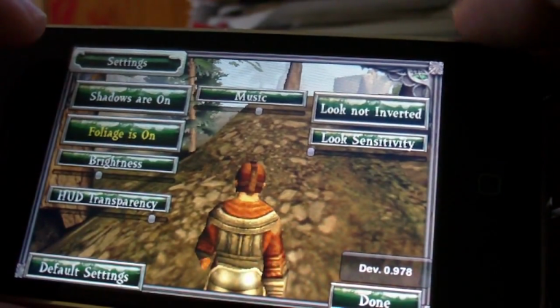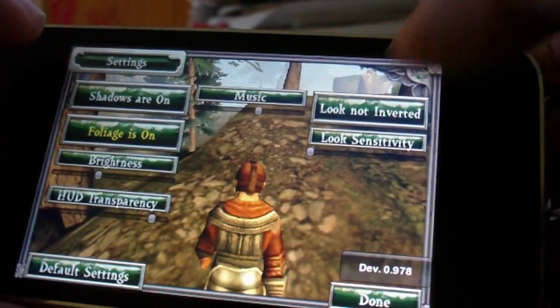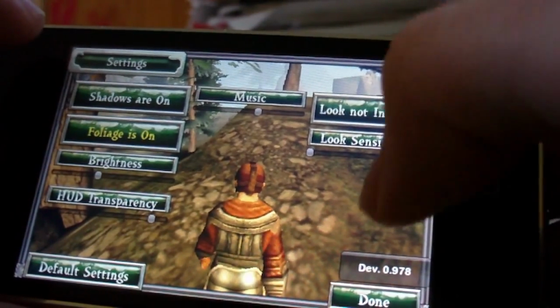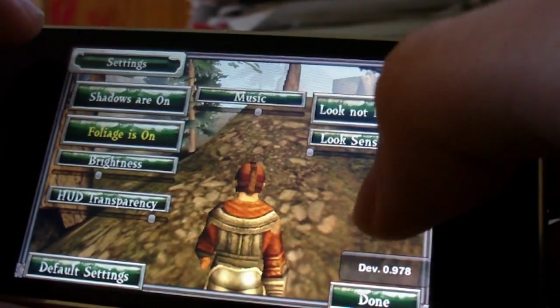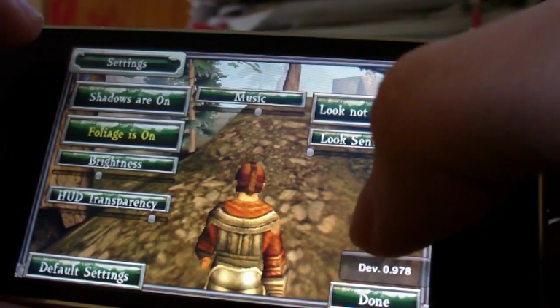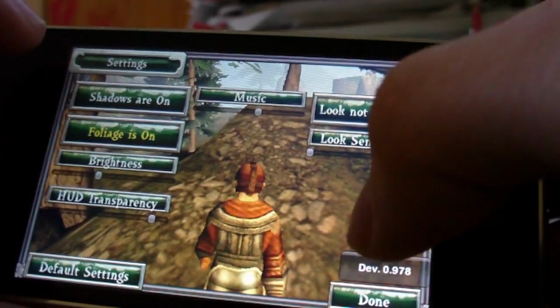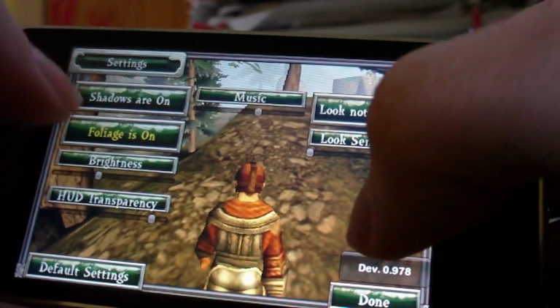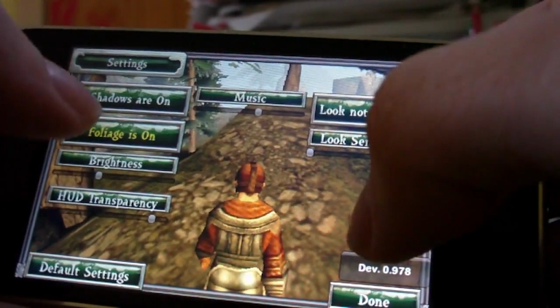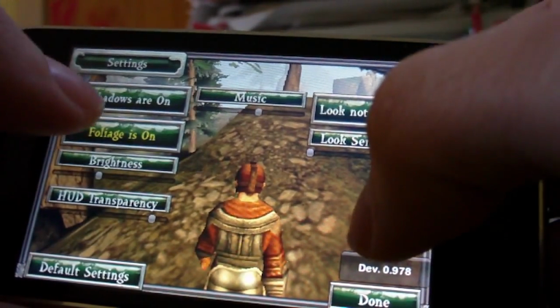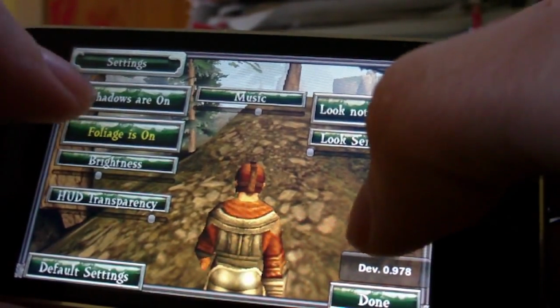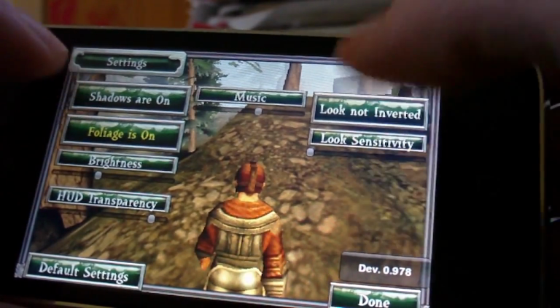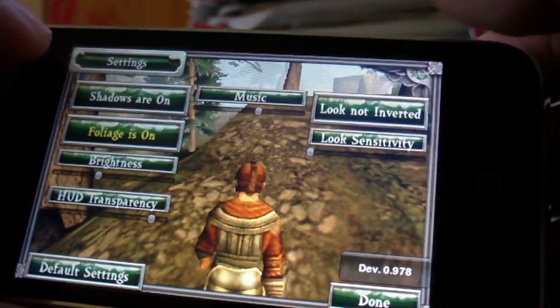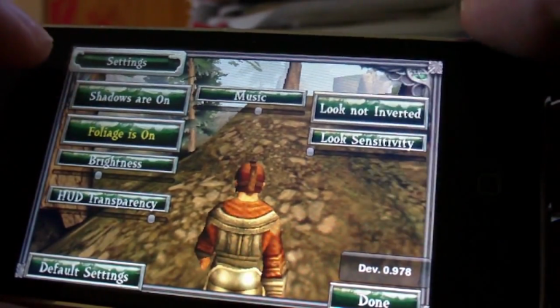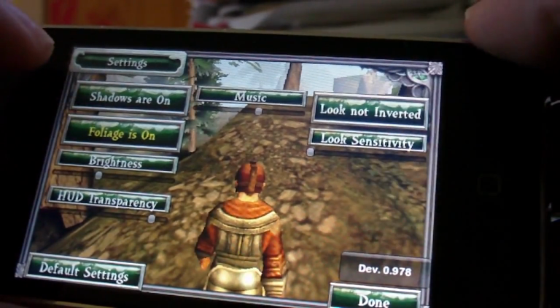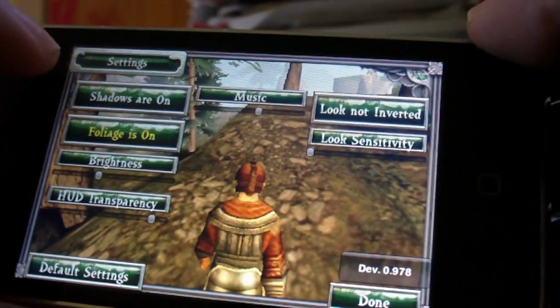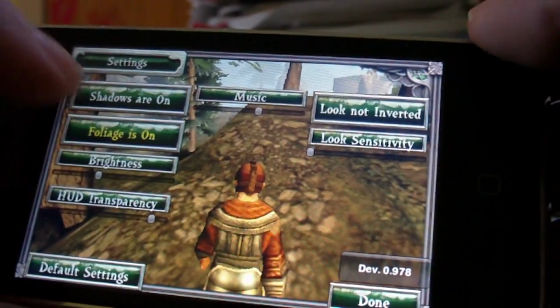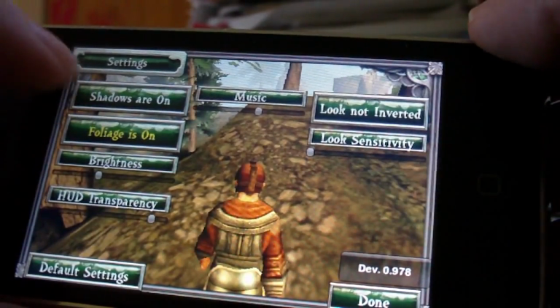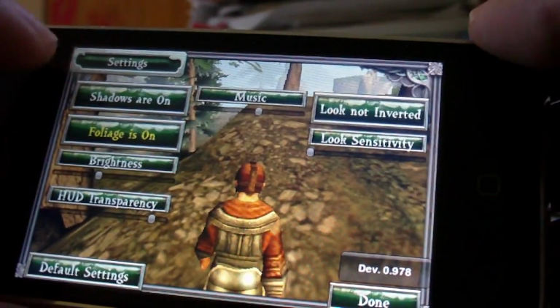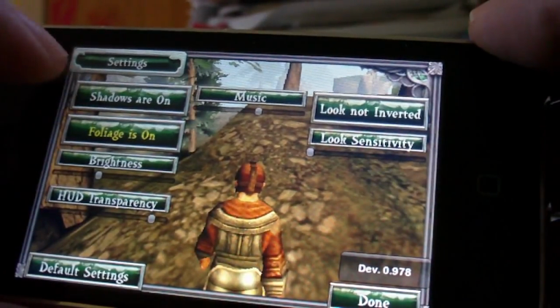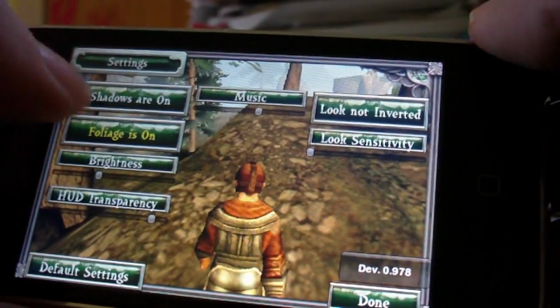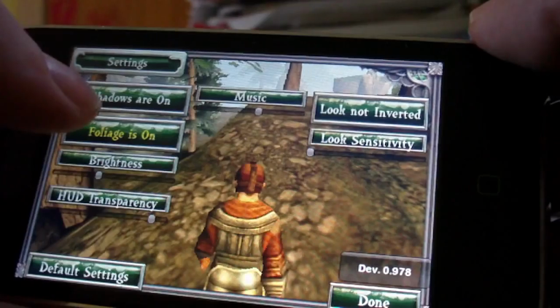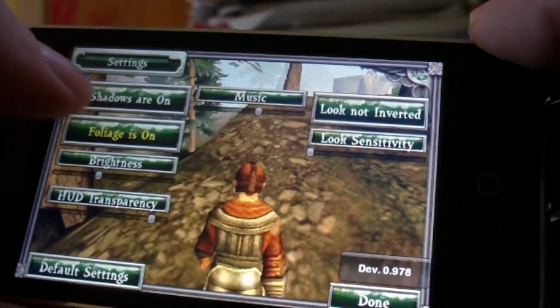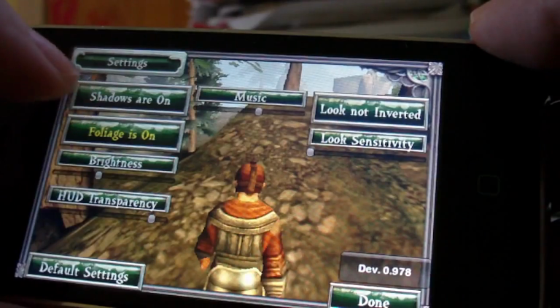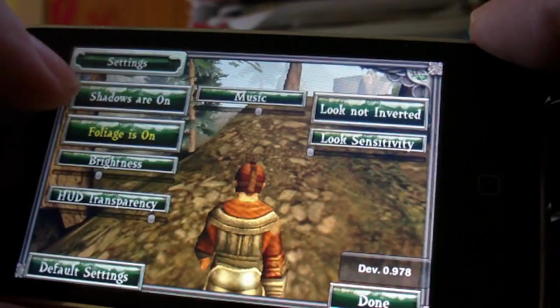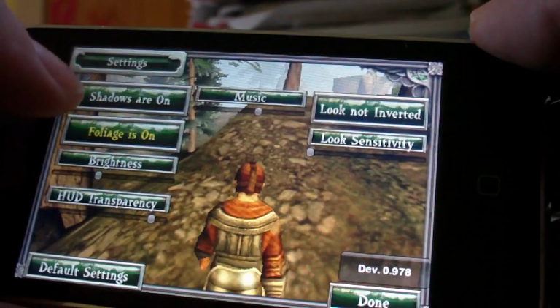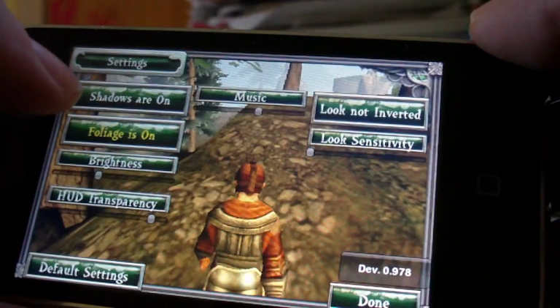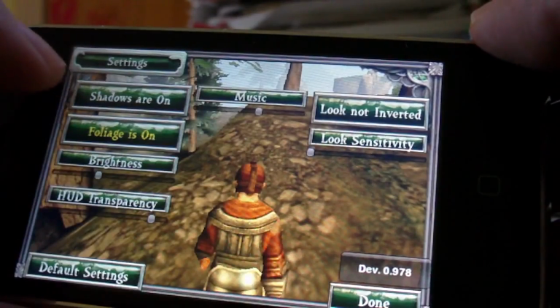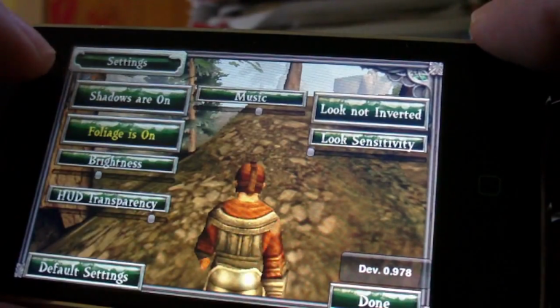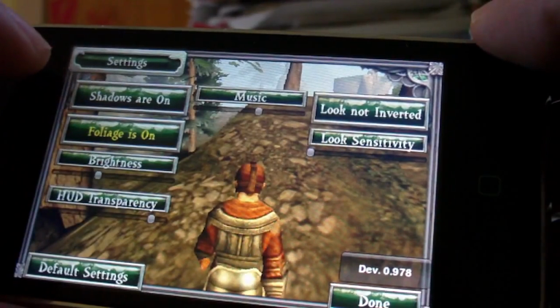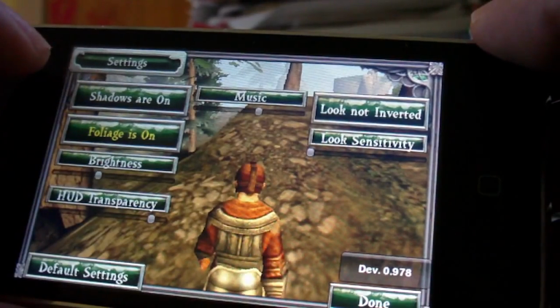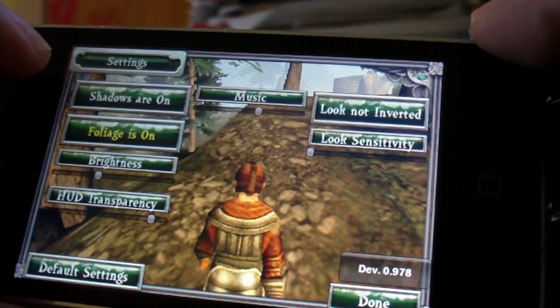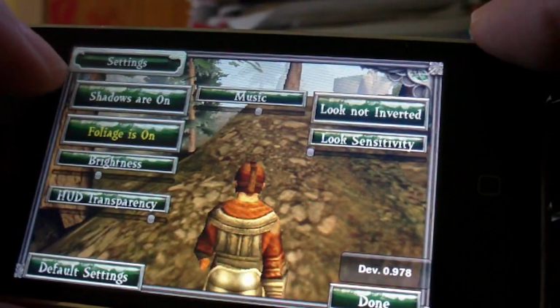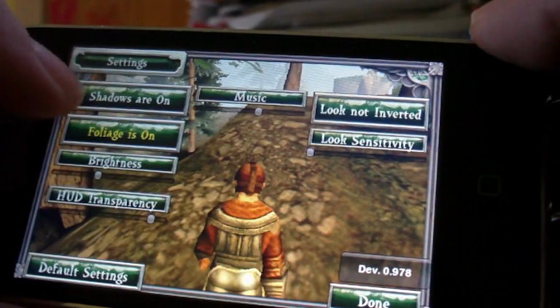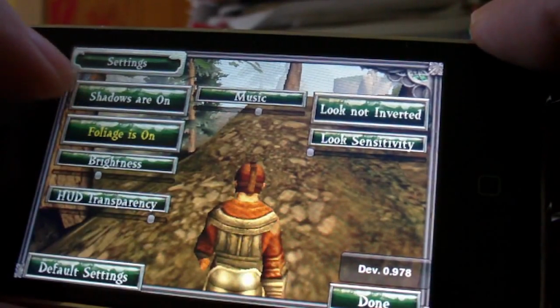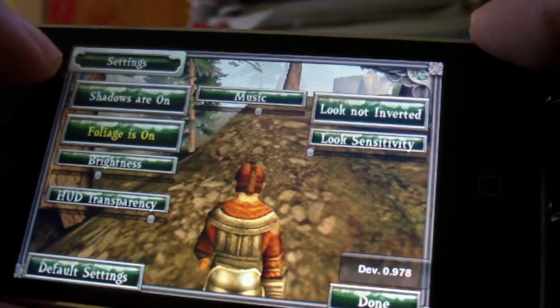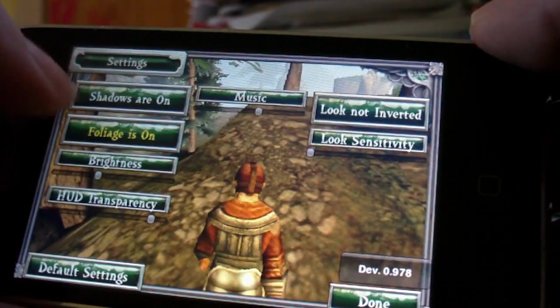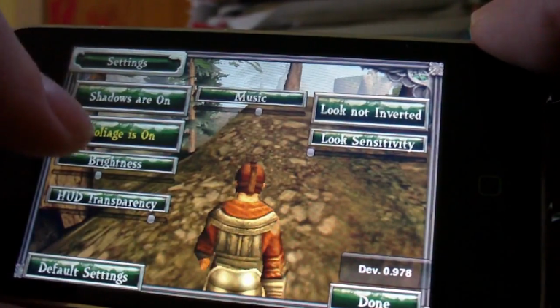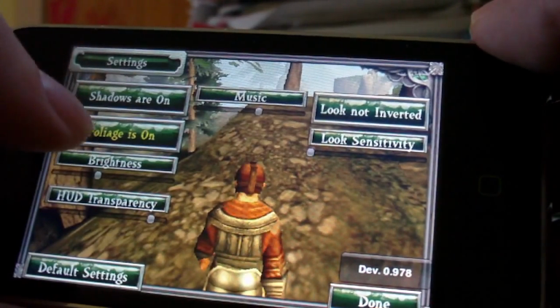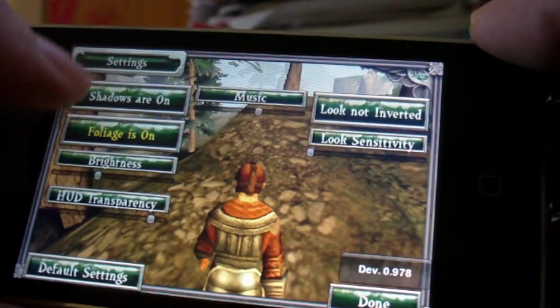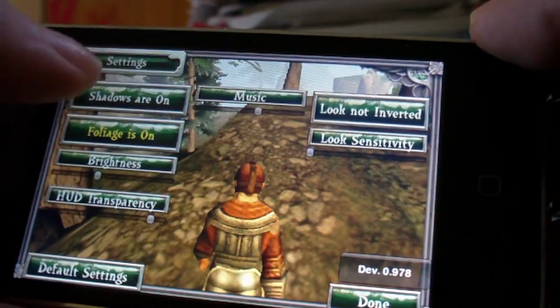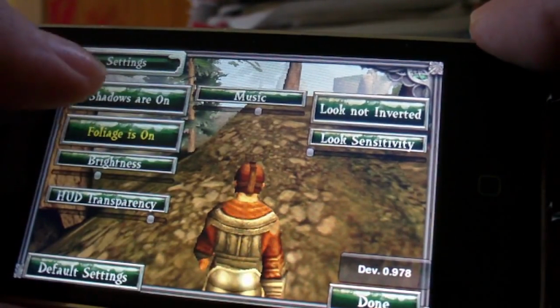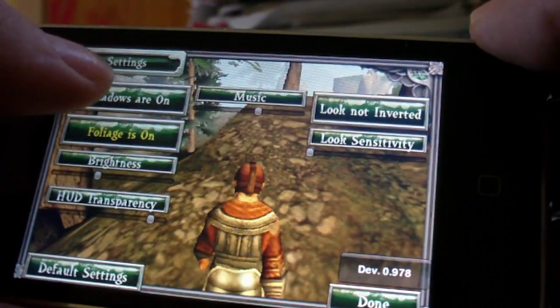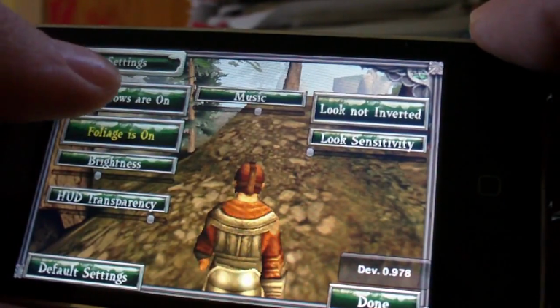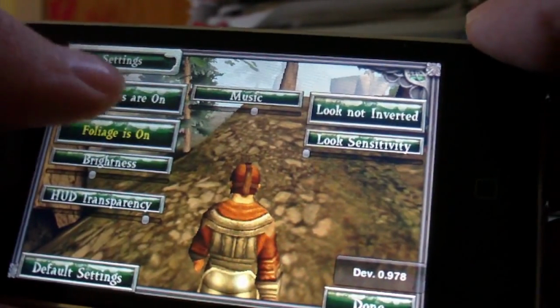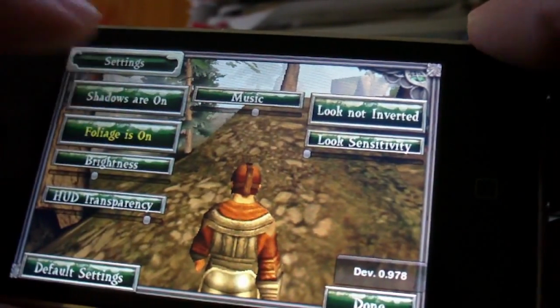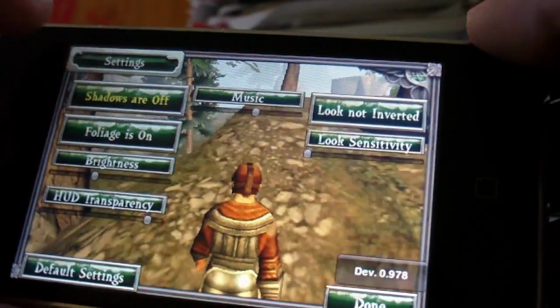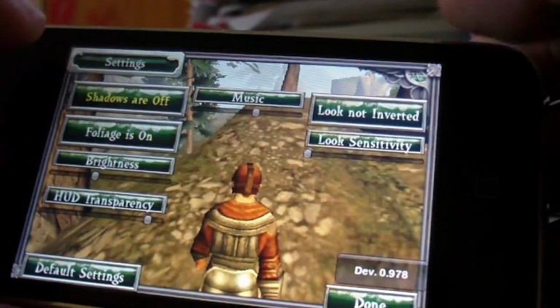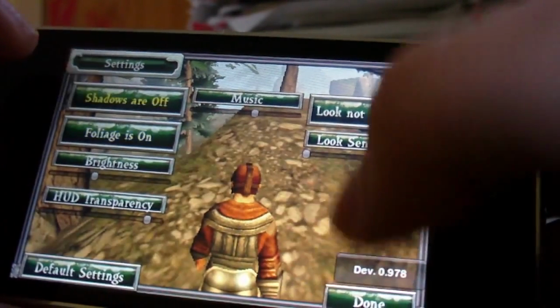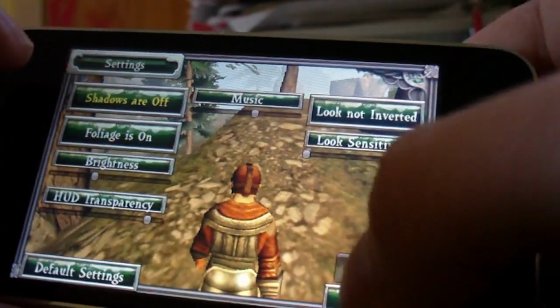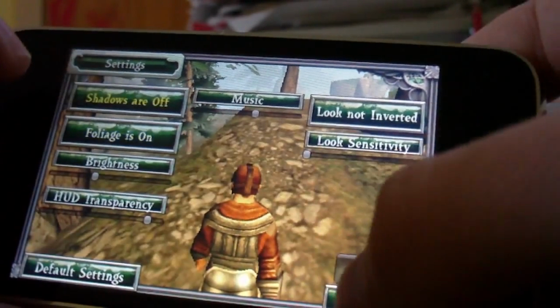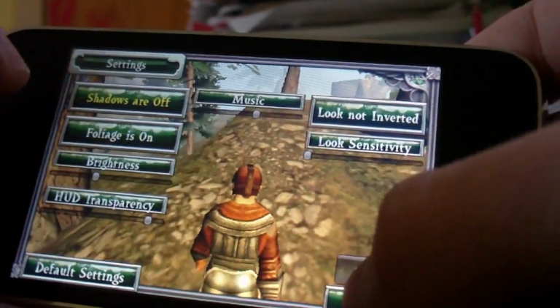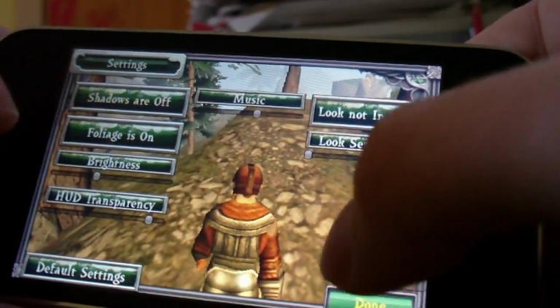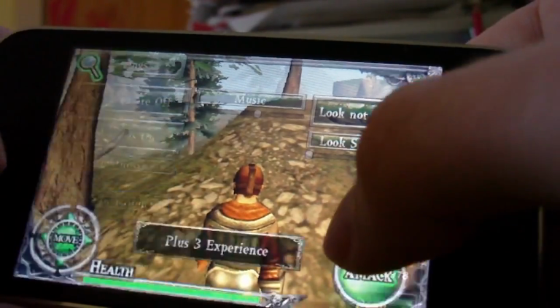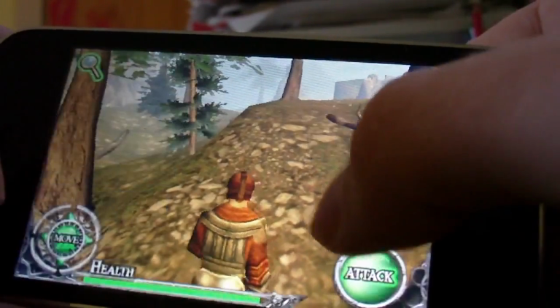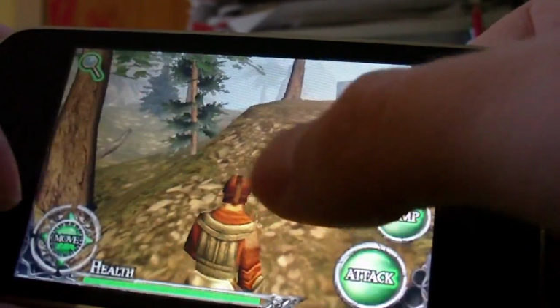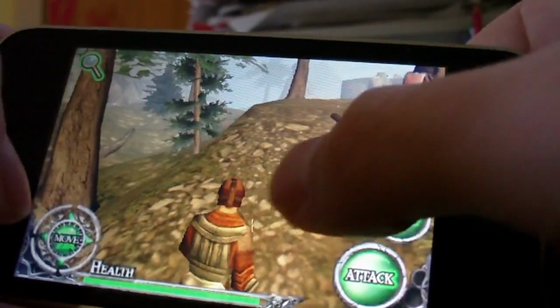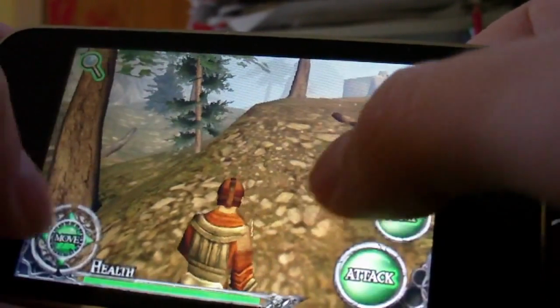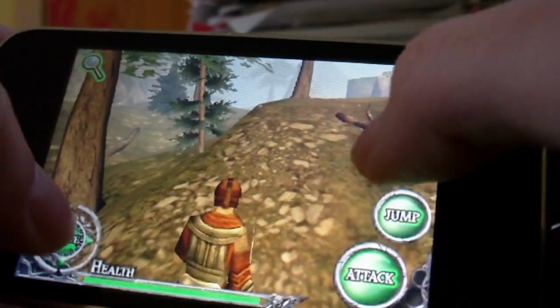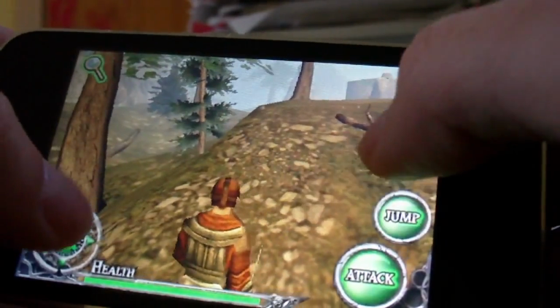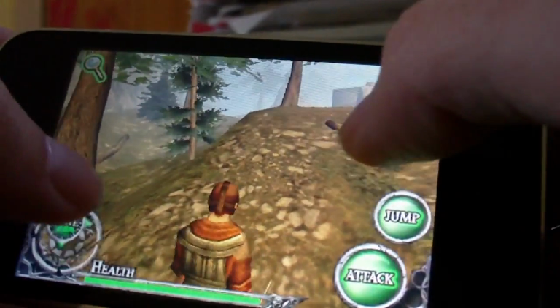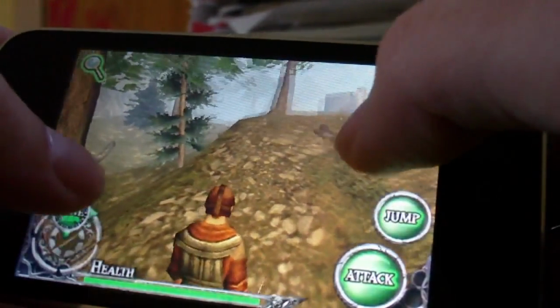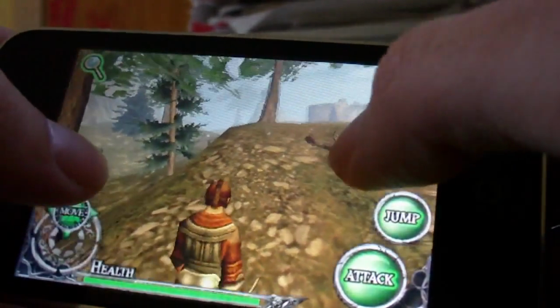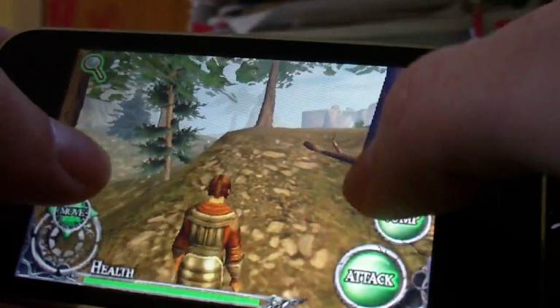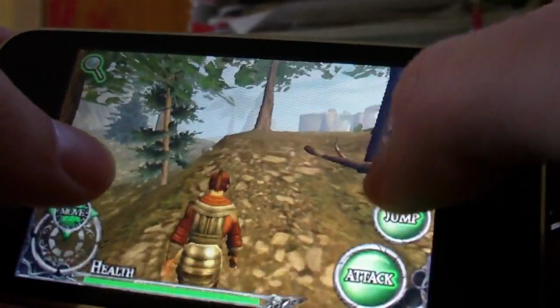Right now I've got foliage on and shadows on. I'm going to turn the shadows back off because I like to play without the shadows.